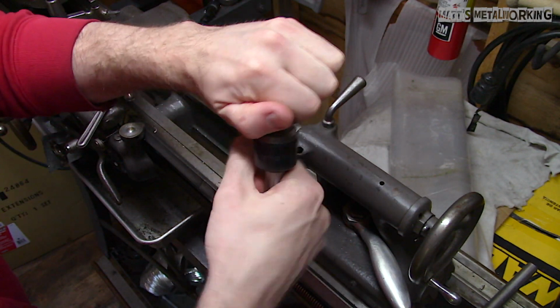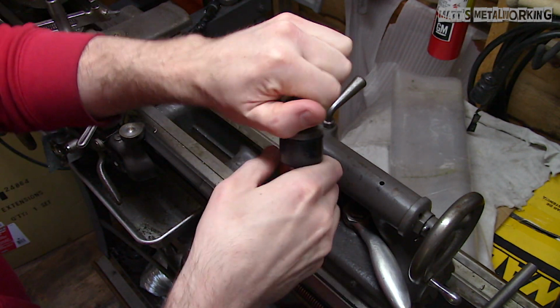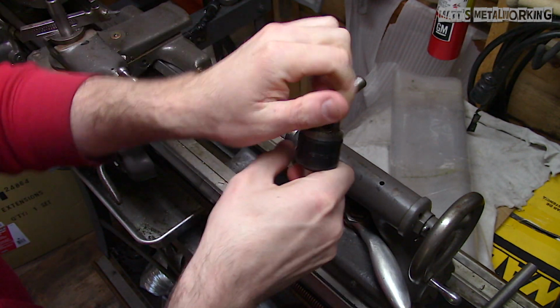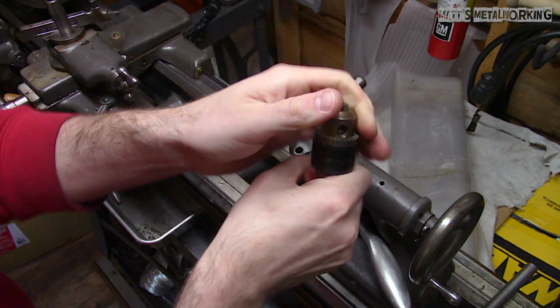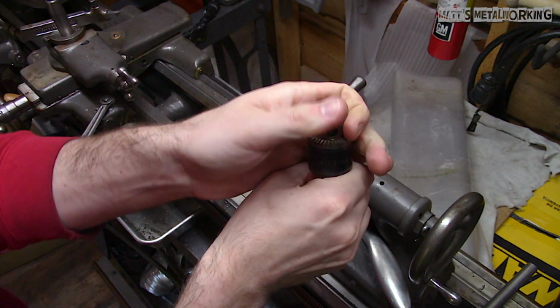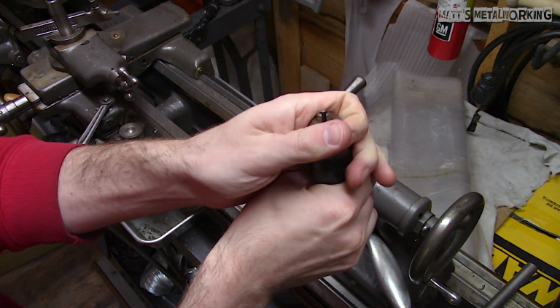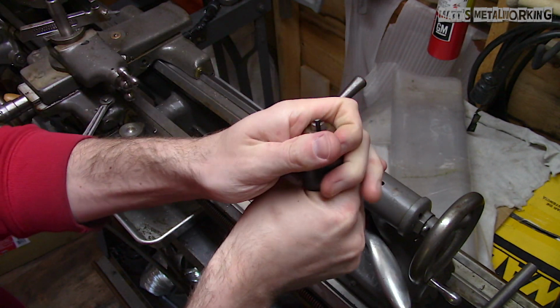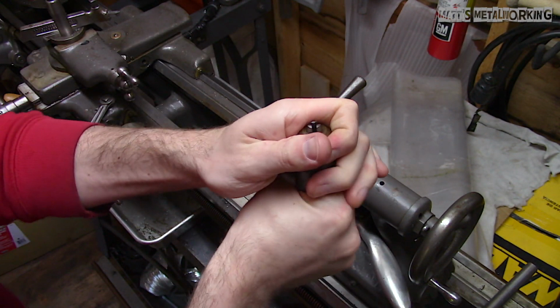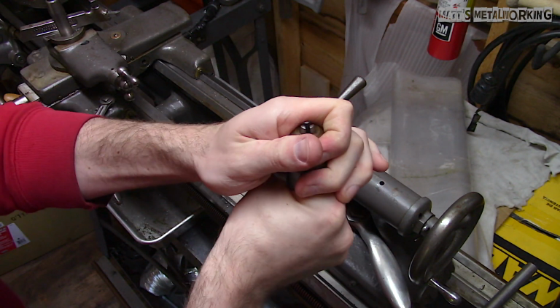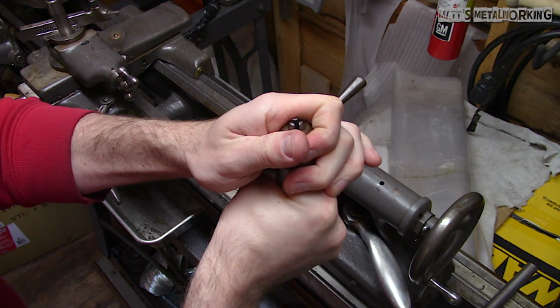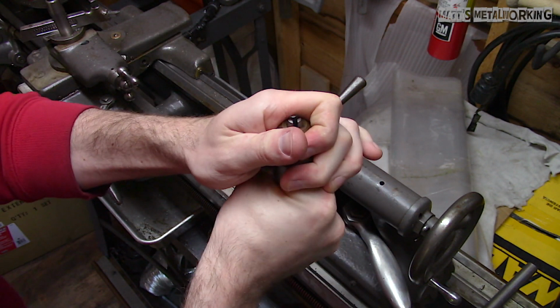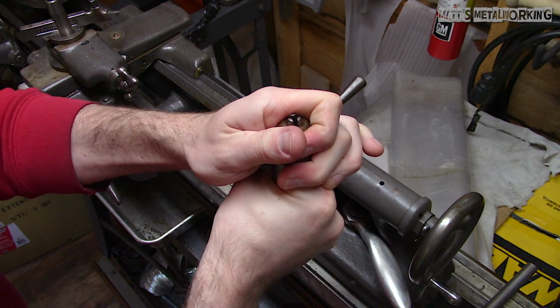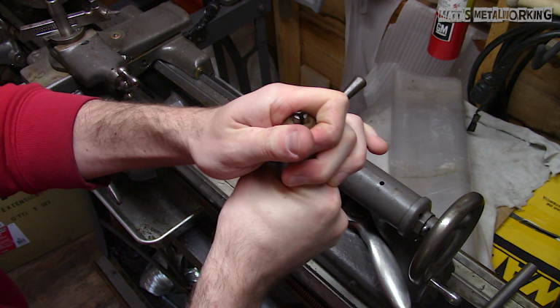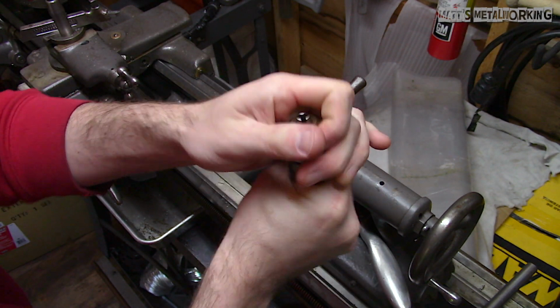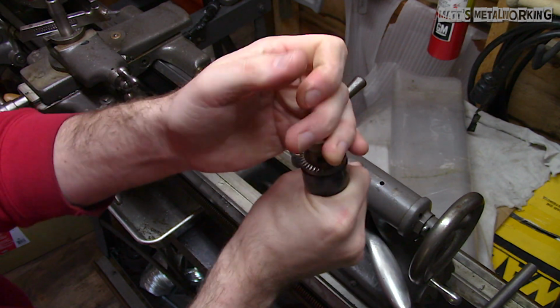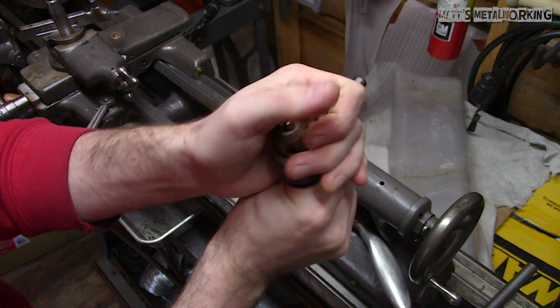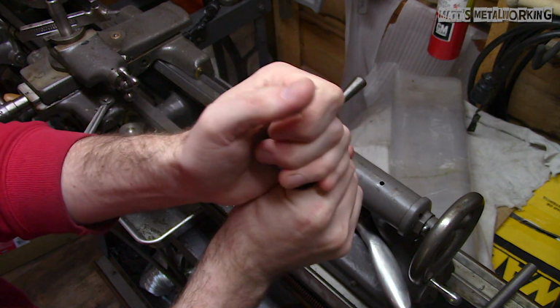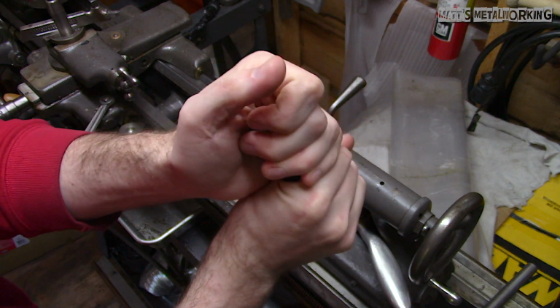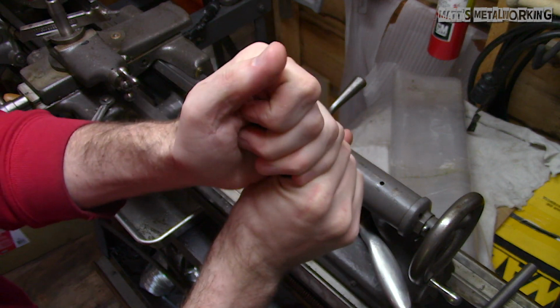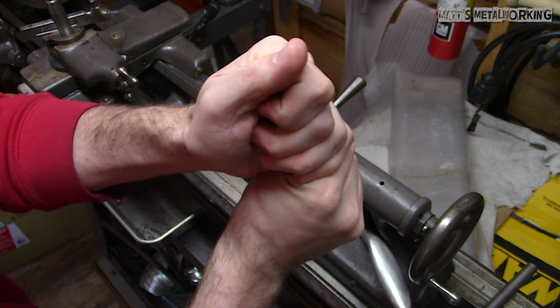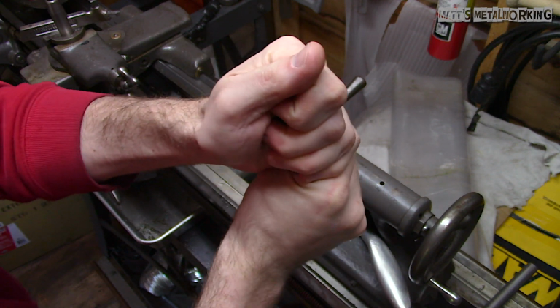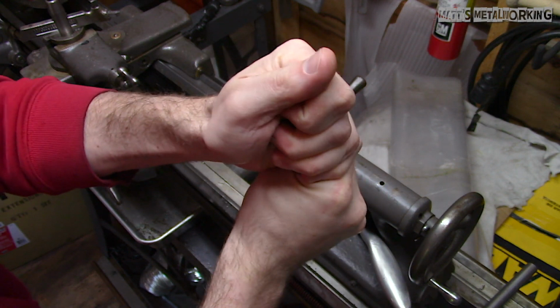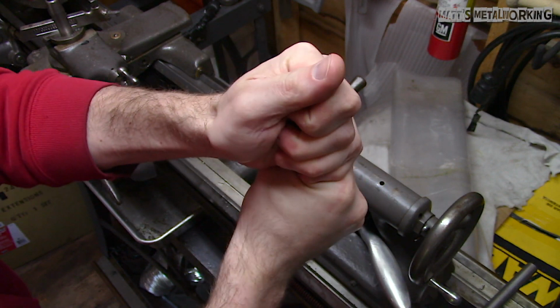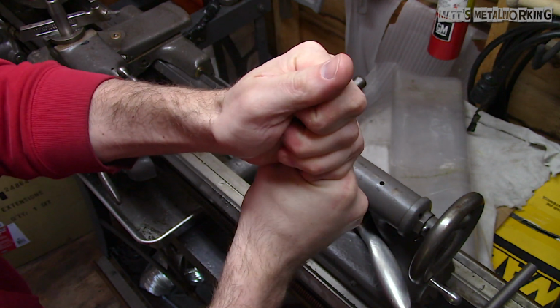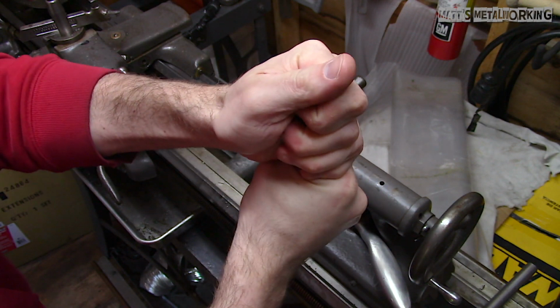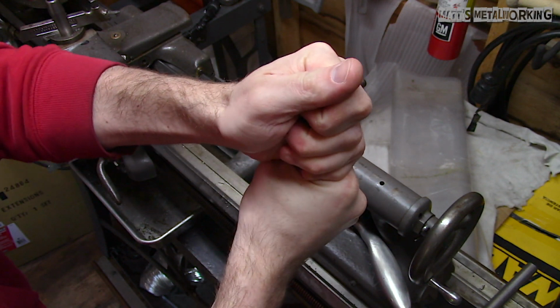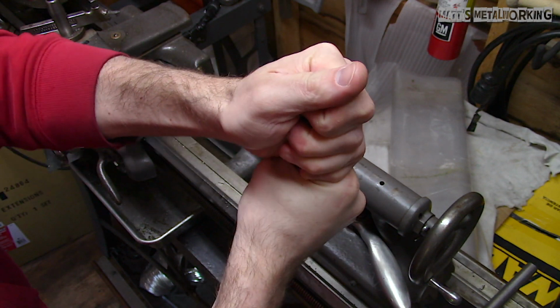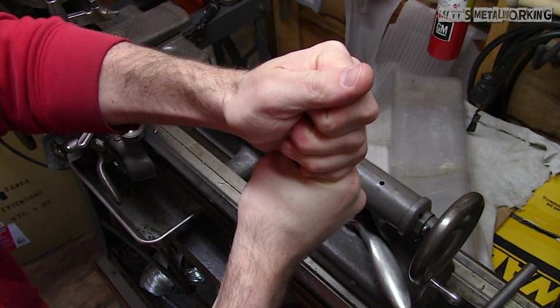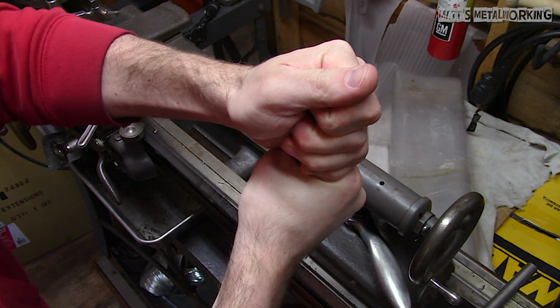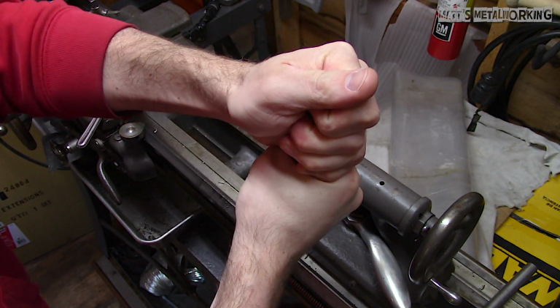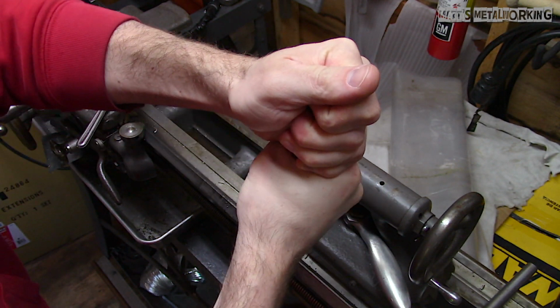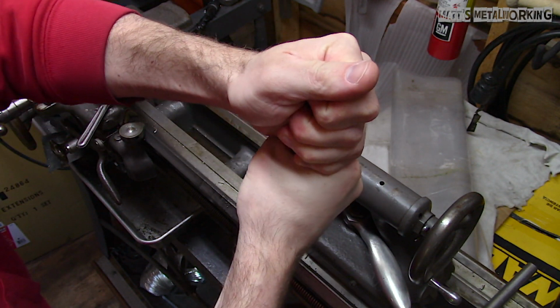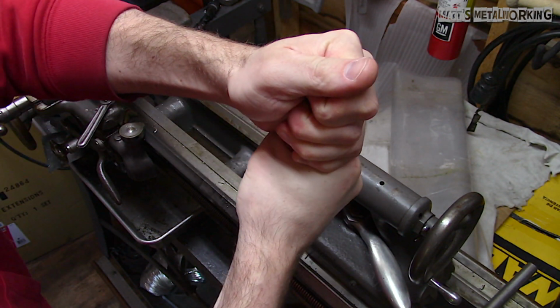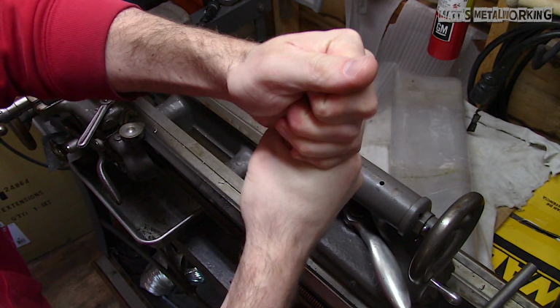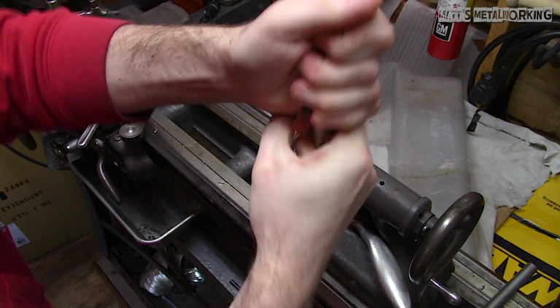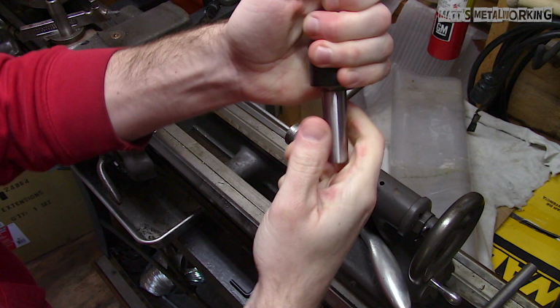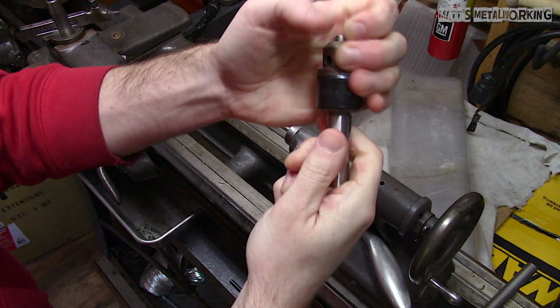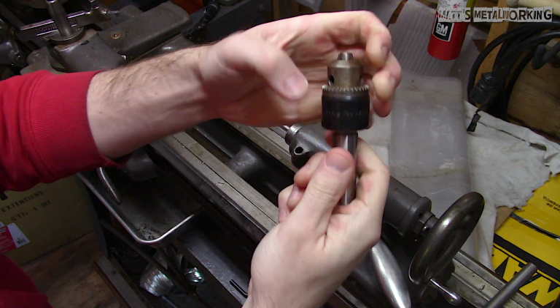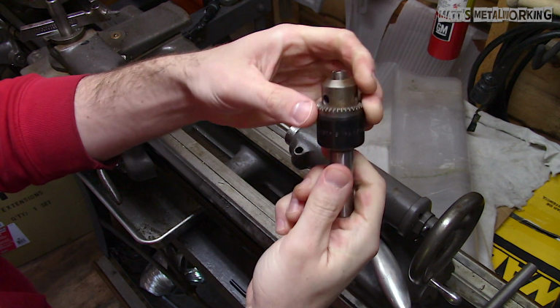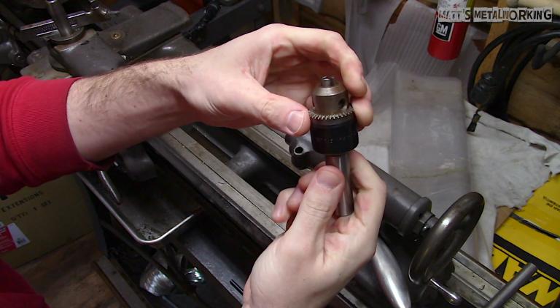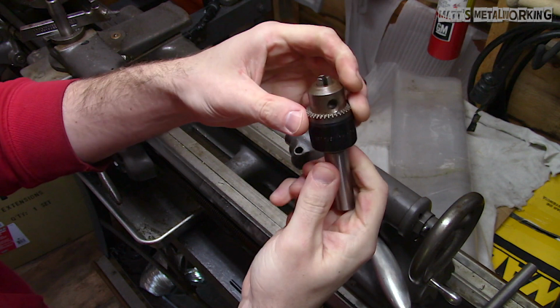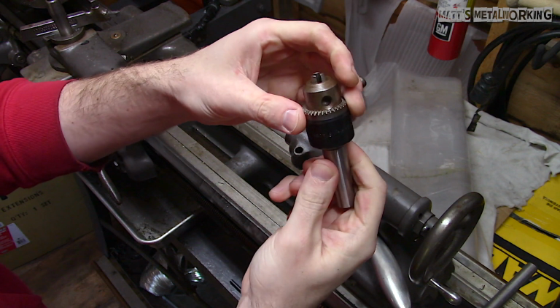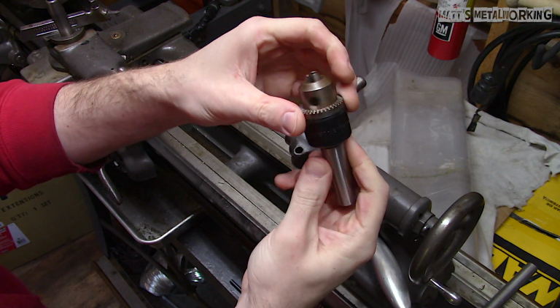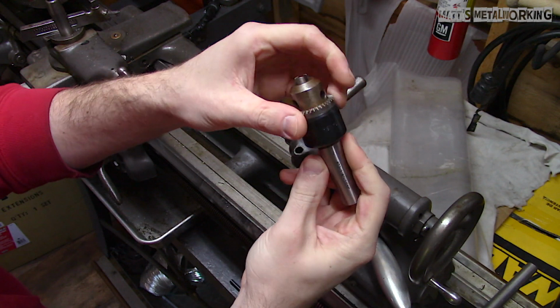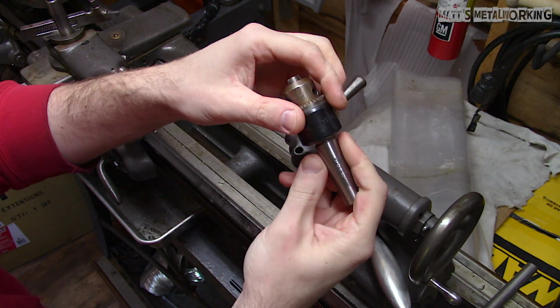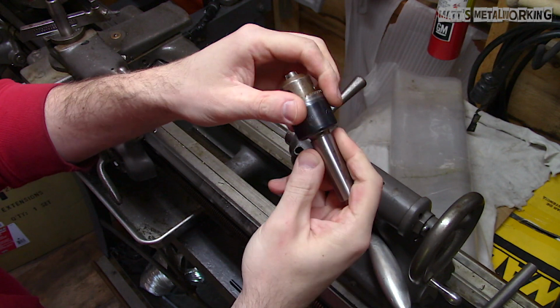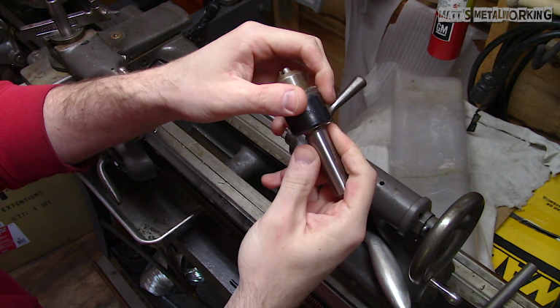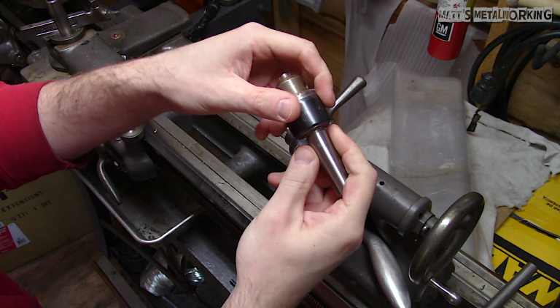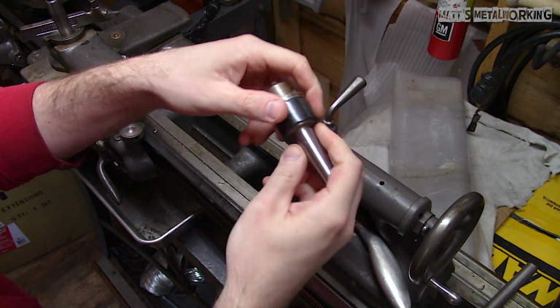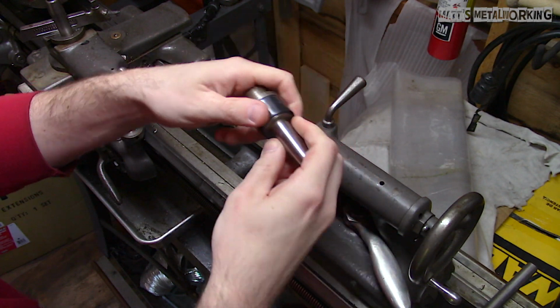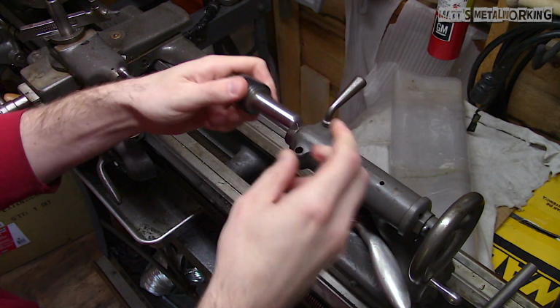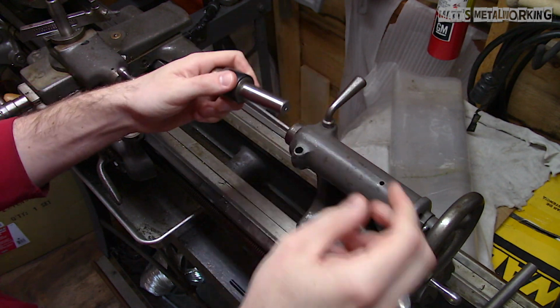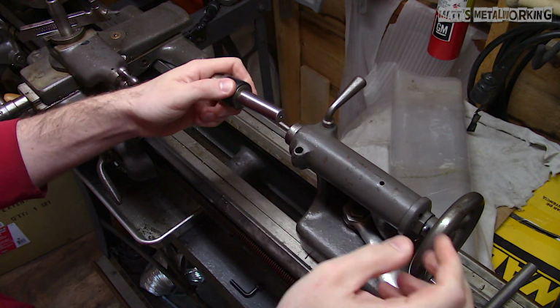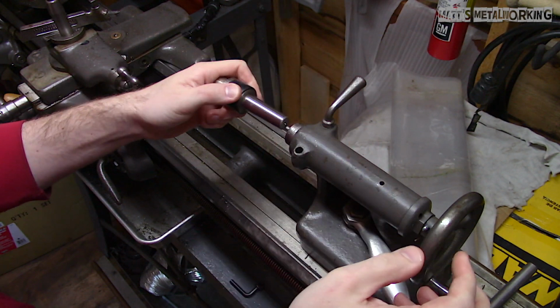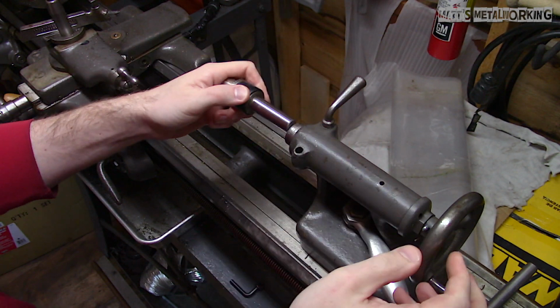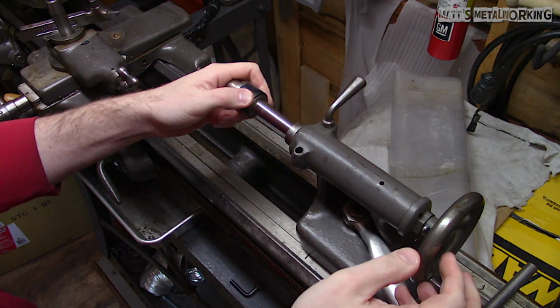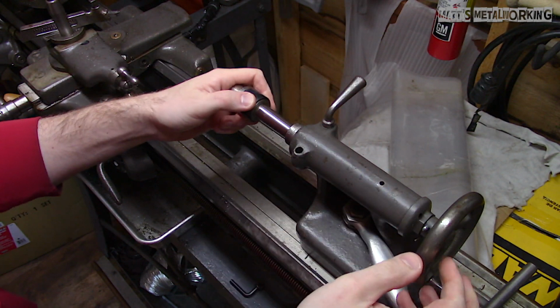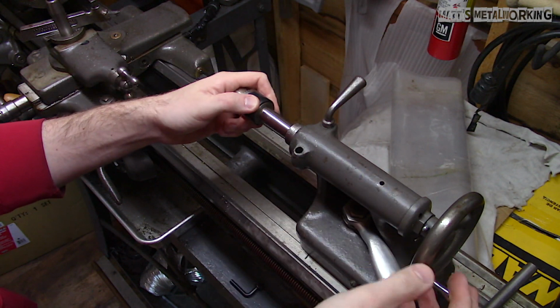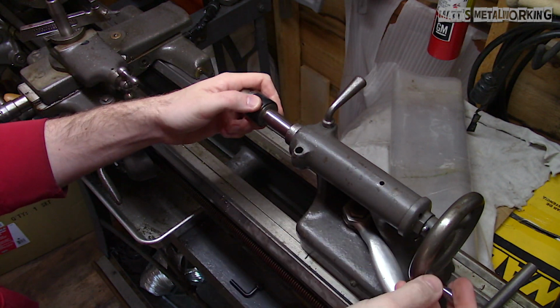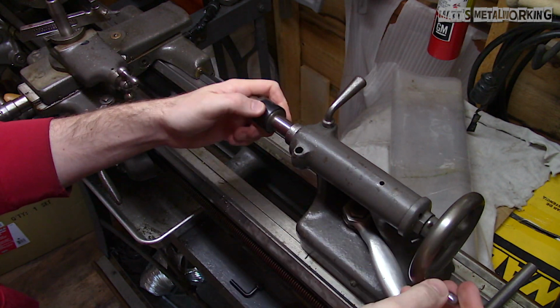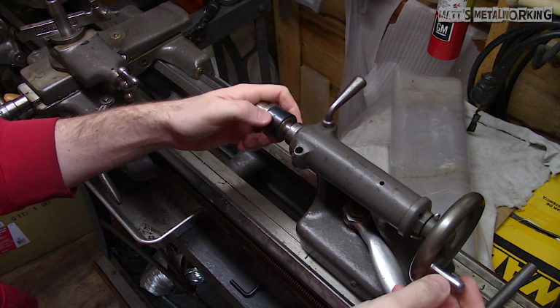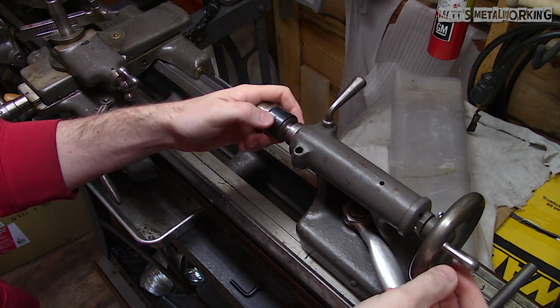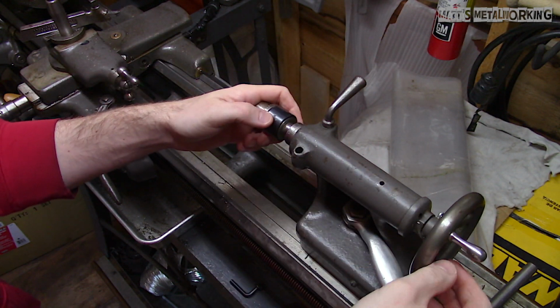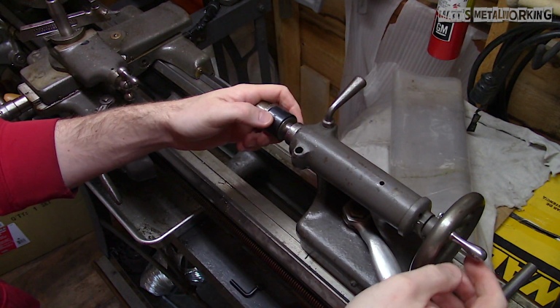I won't be installing the left-handed screw, so I won't be able to use a left-handed drill bit or tap left-handed threads.